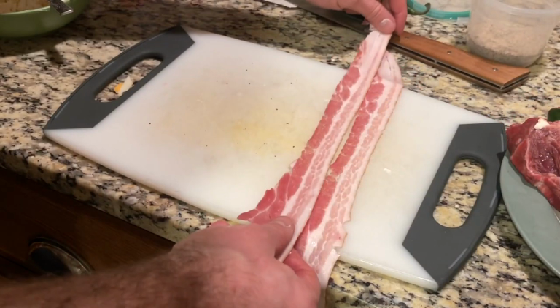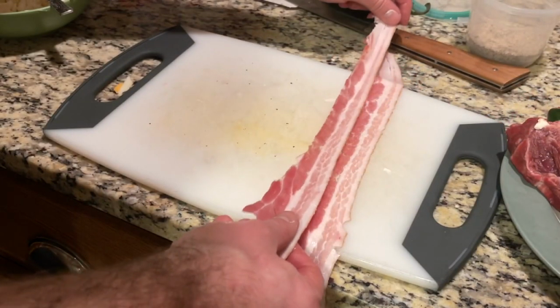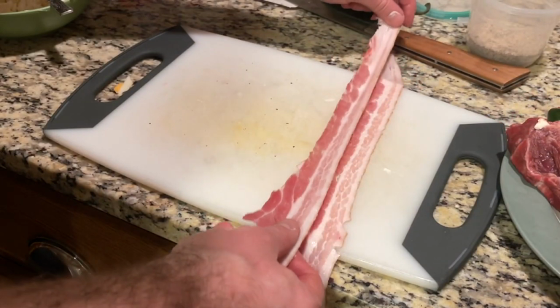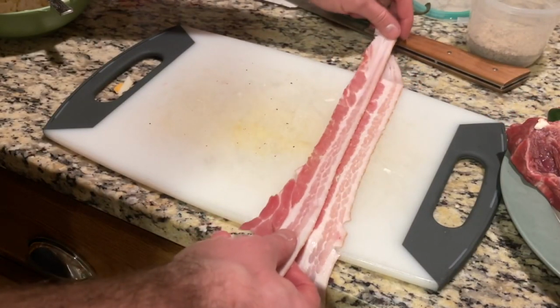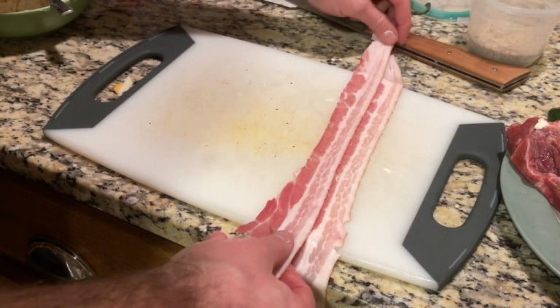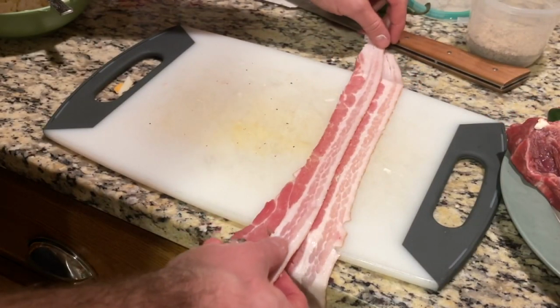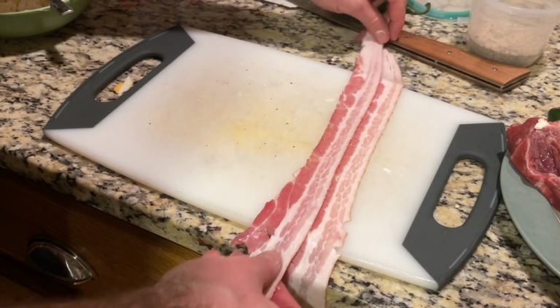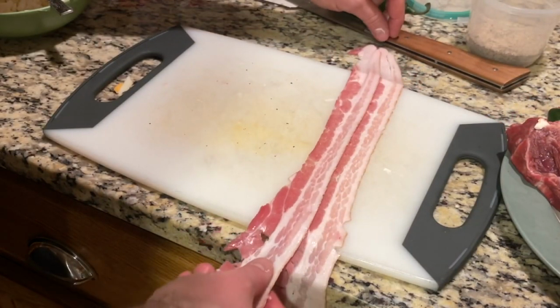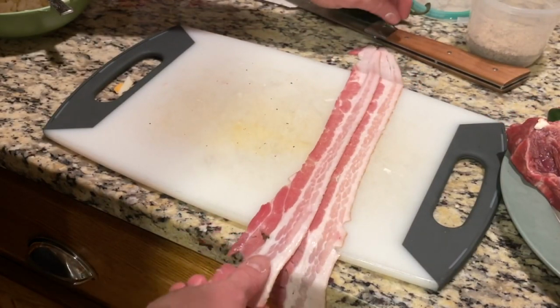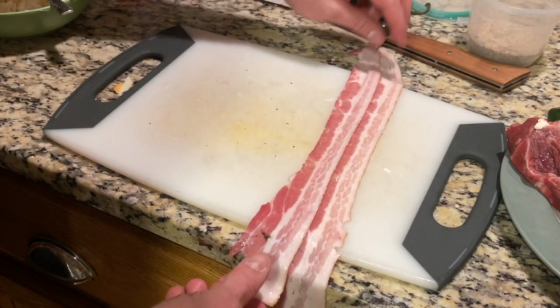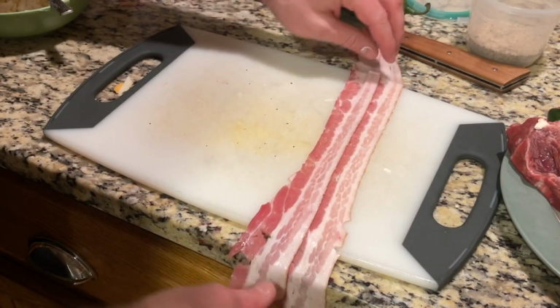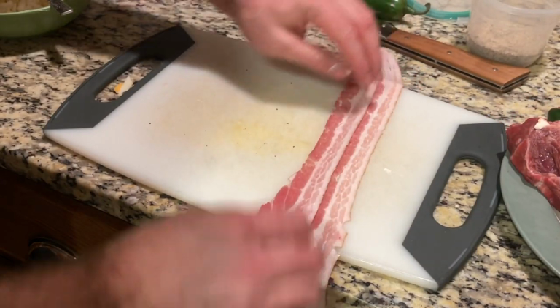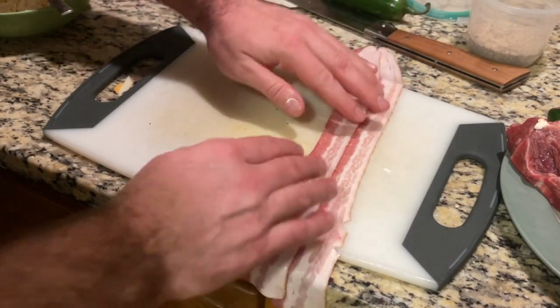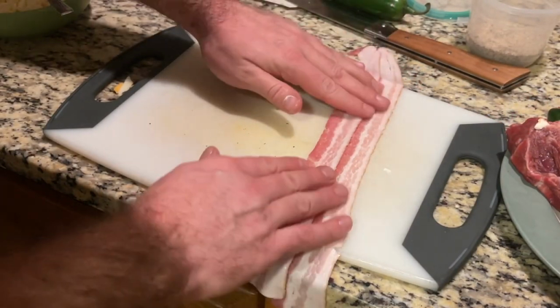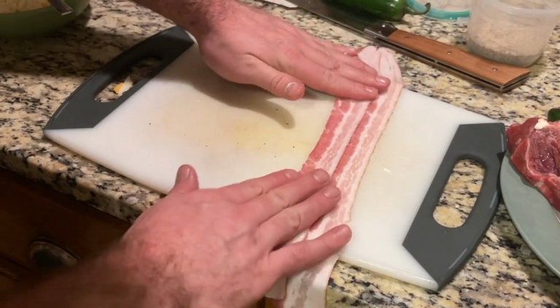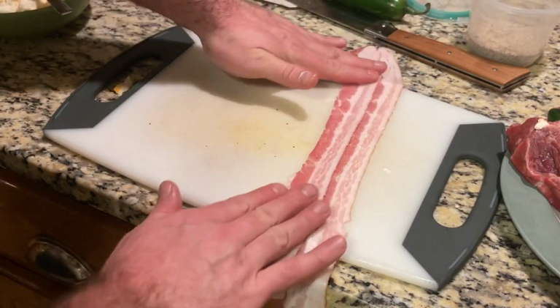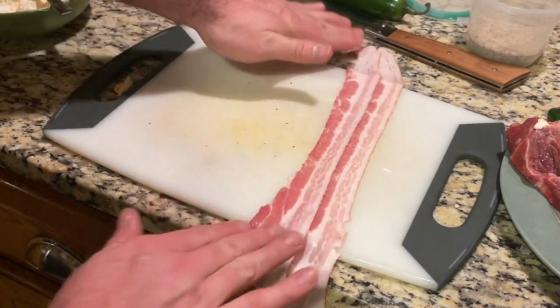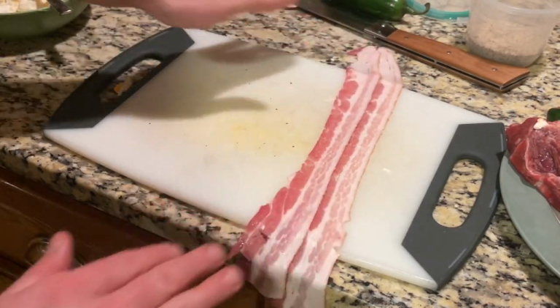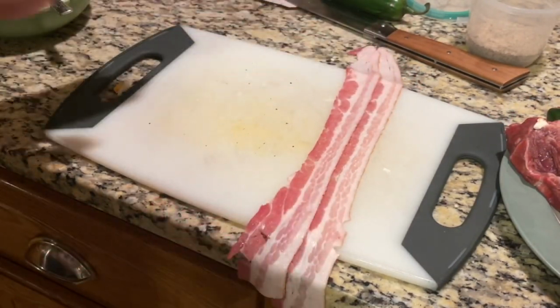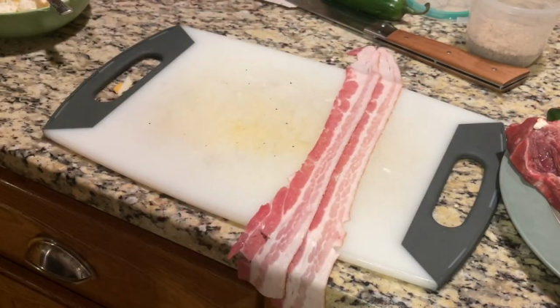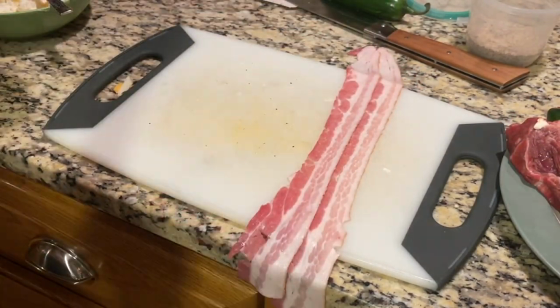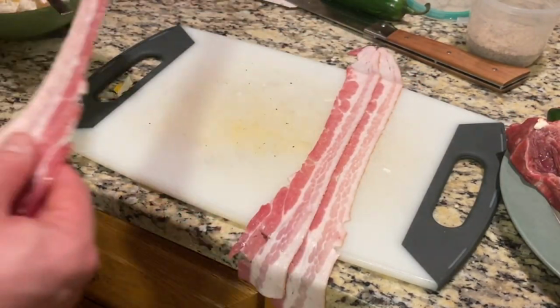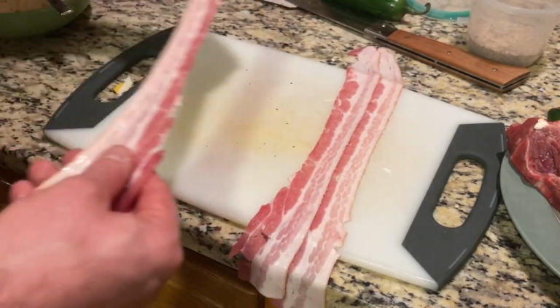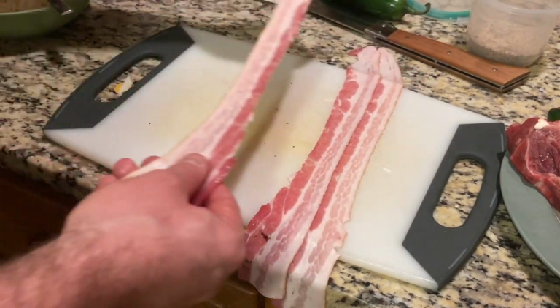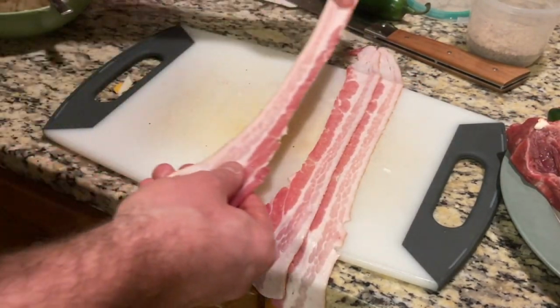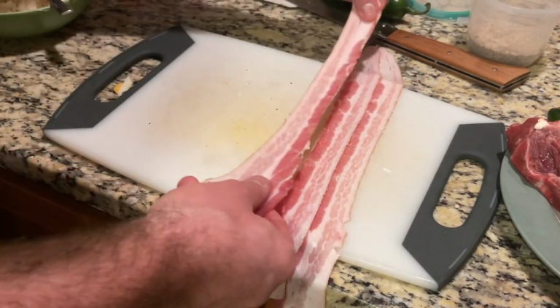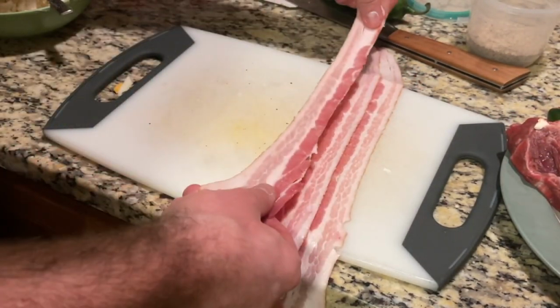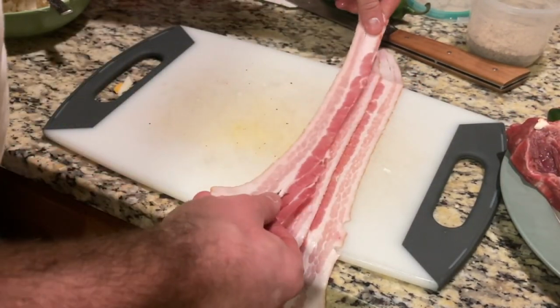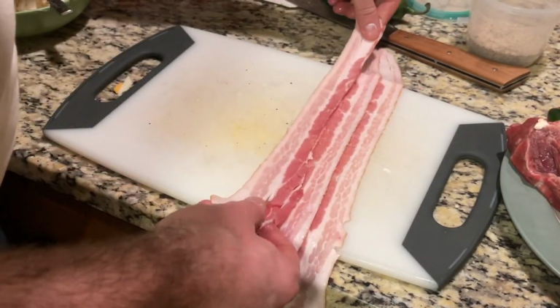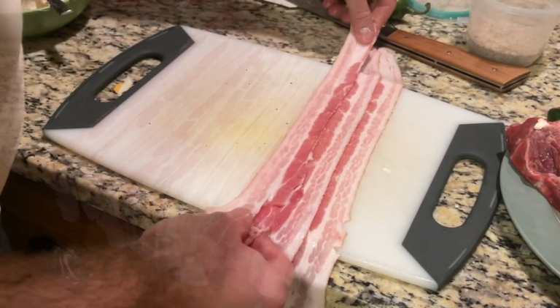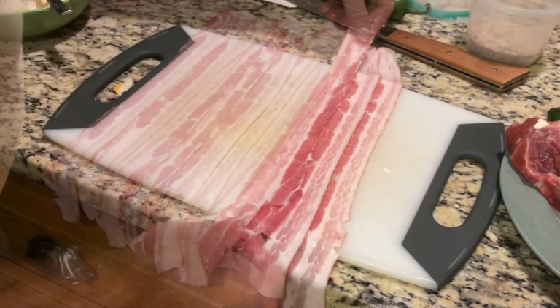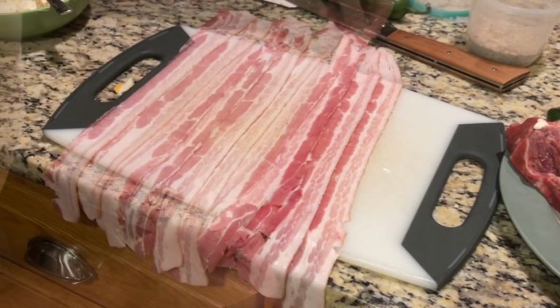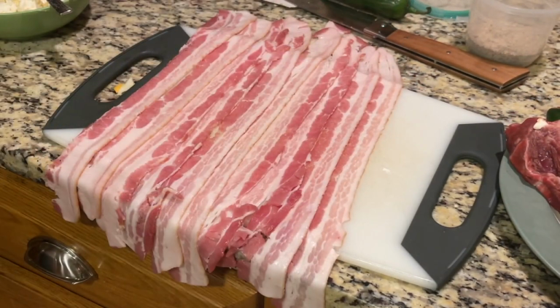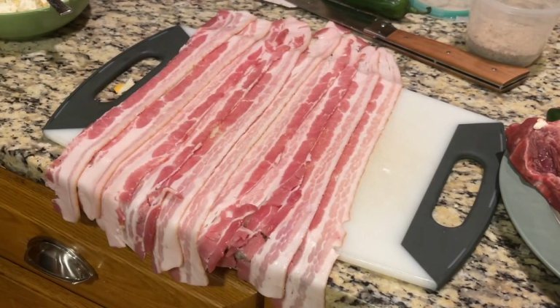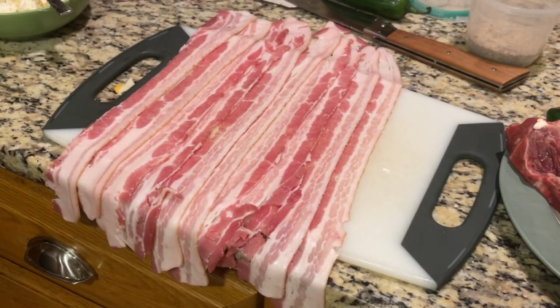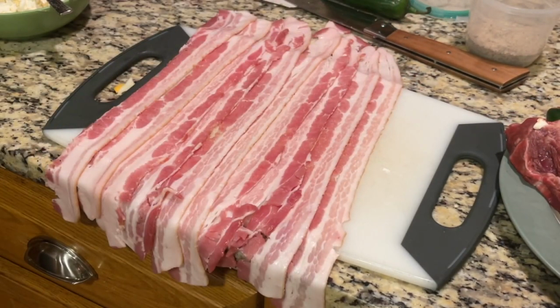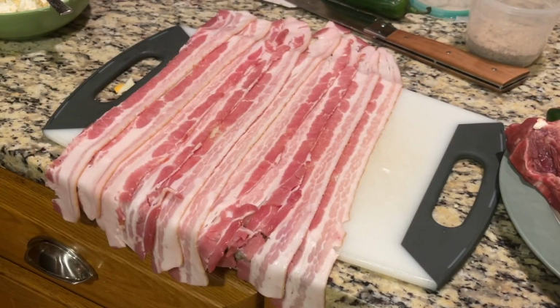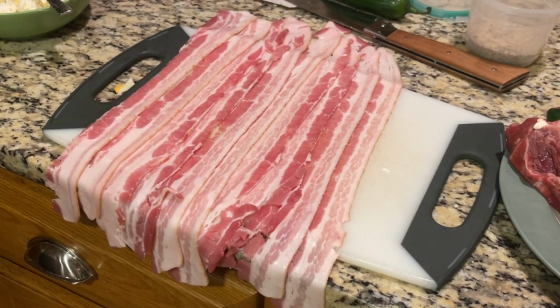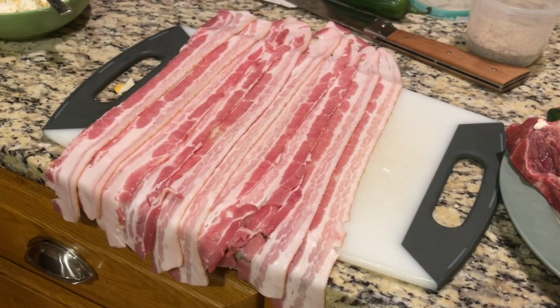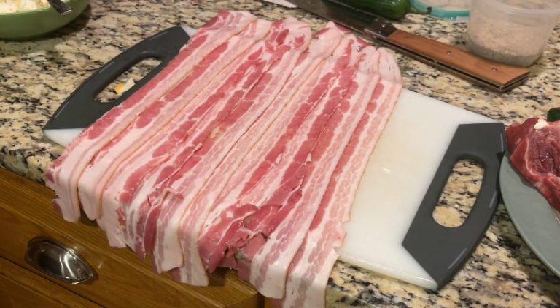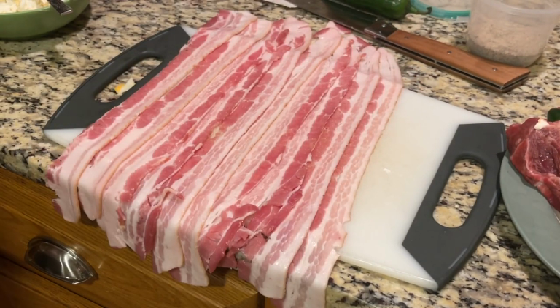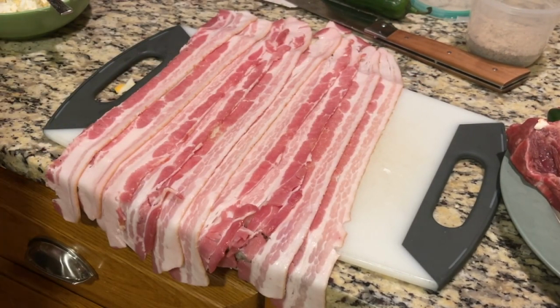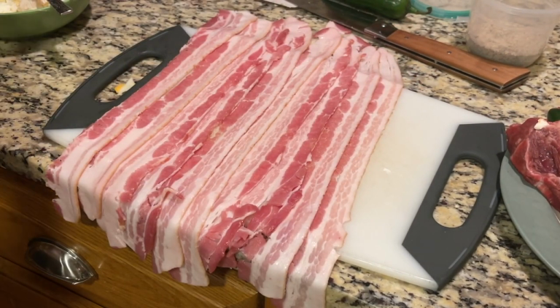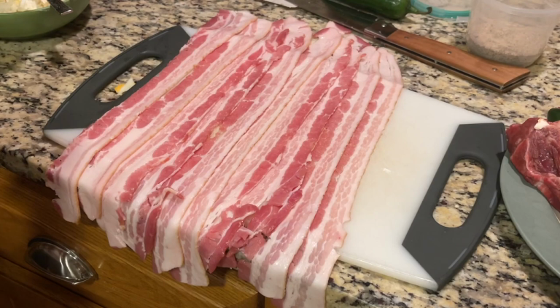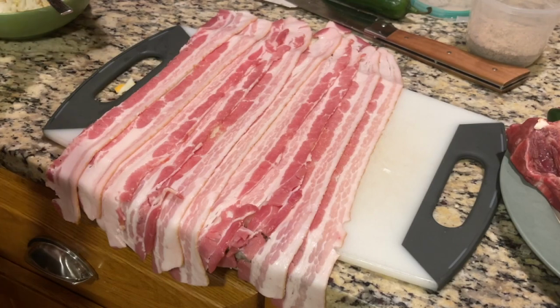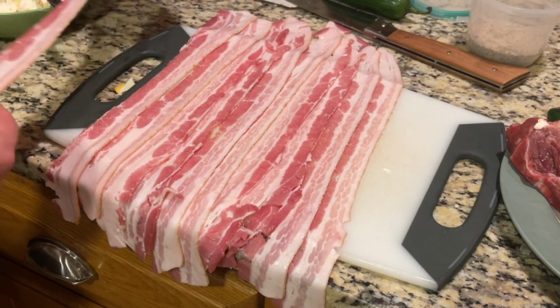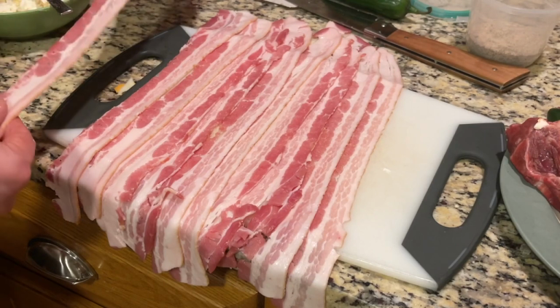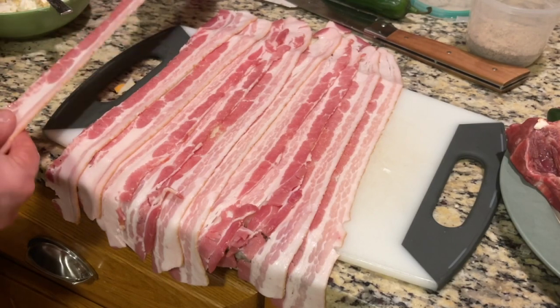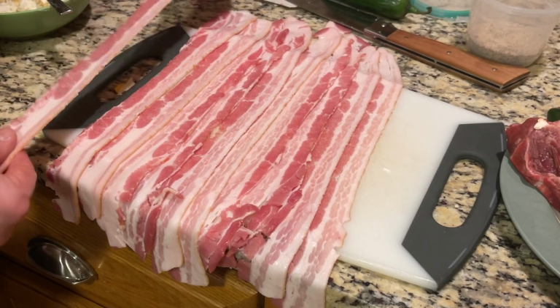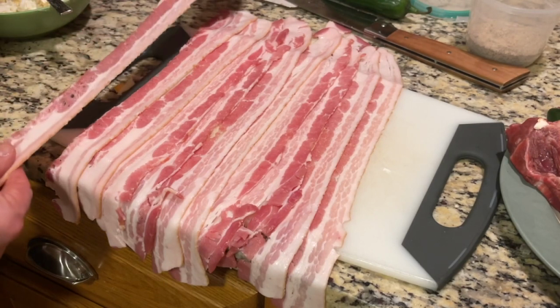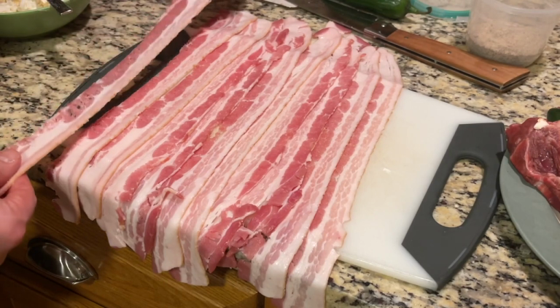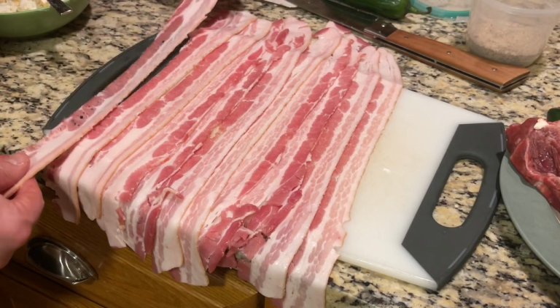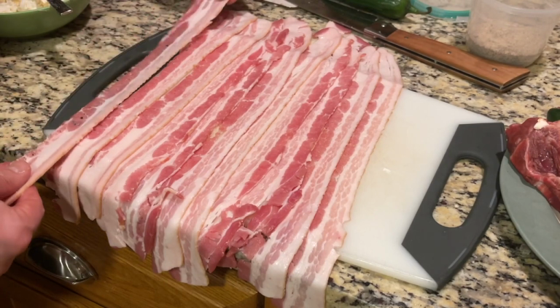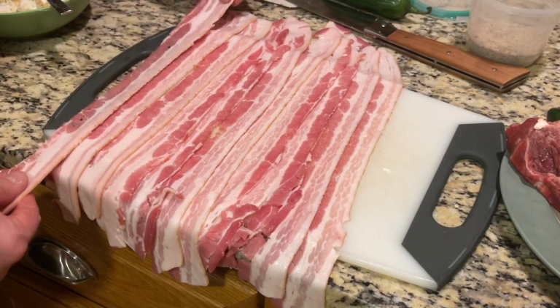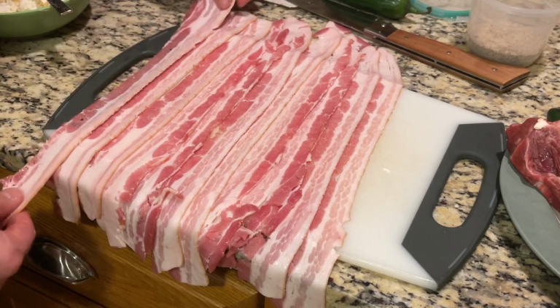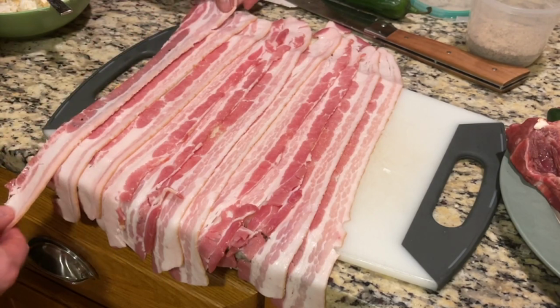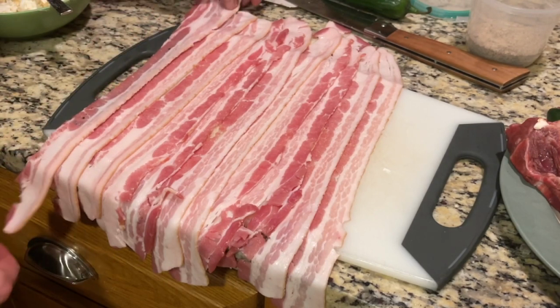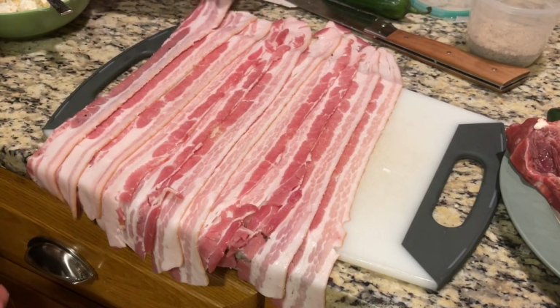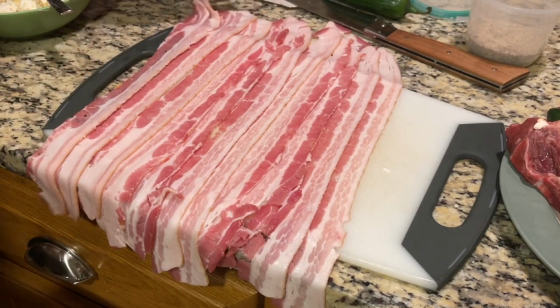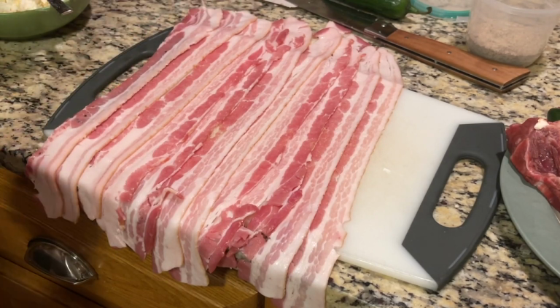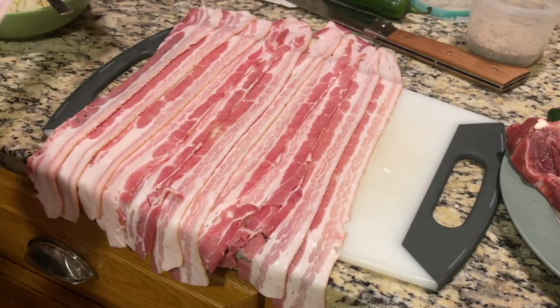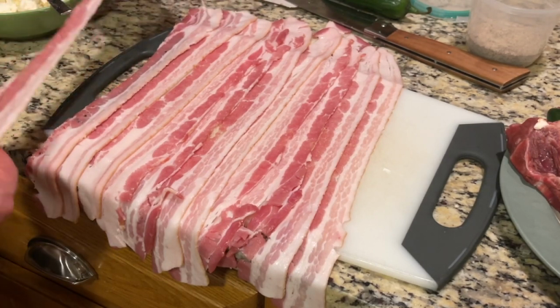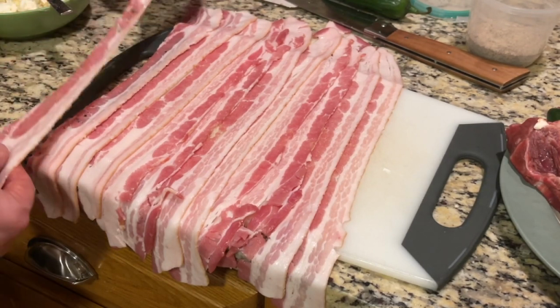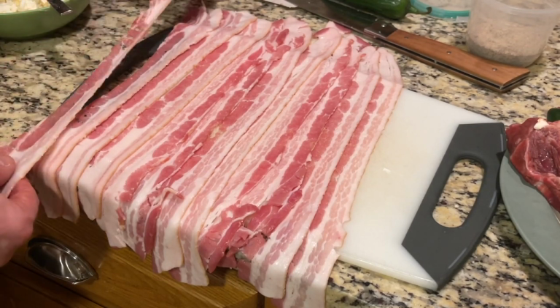Now we're going to lay out our bacon. Whether you want to use a basket weave pattern or just lay it flat like I've done, that is your choice.